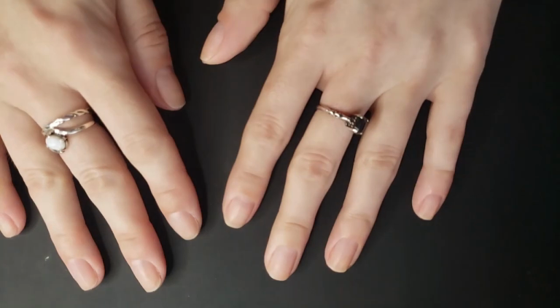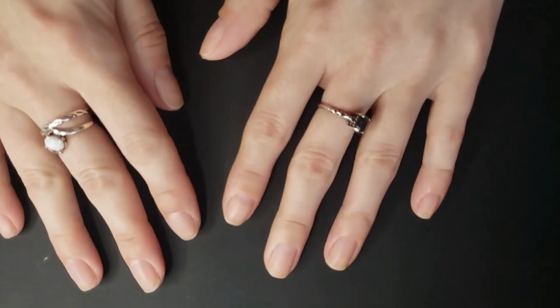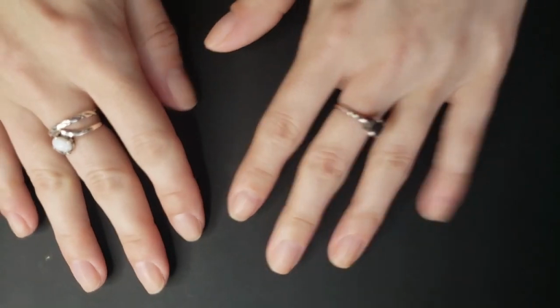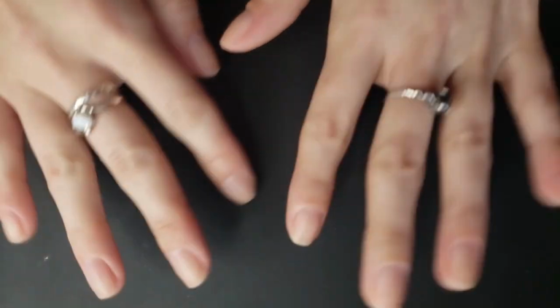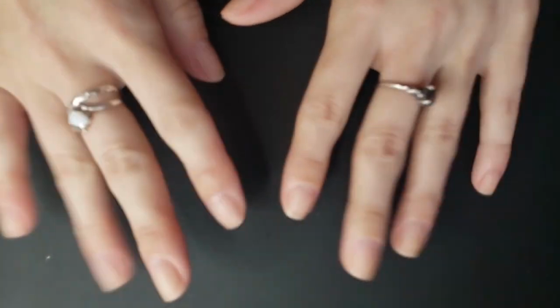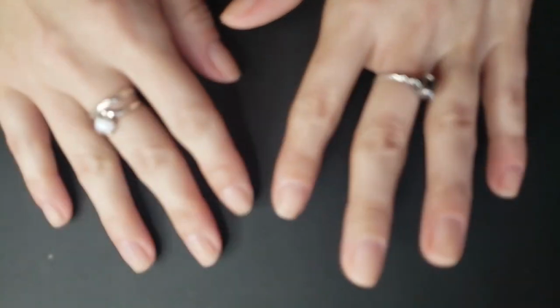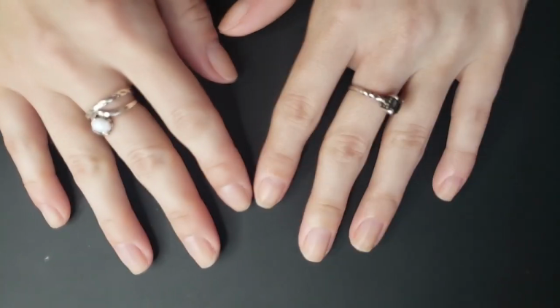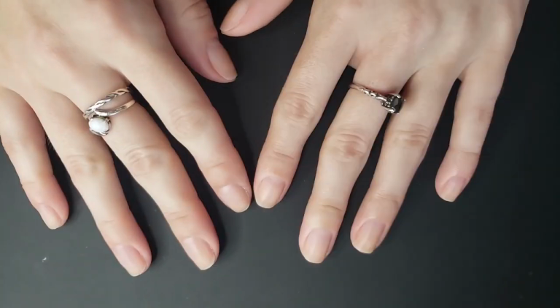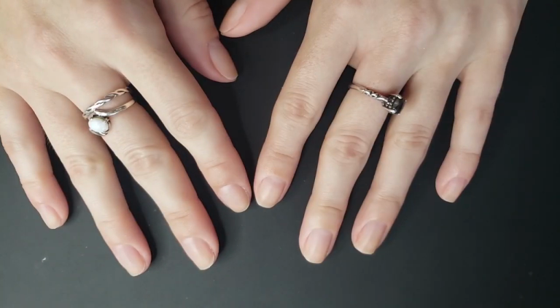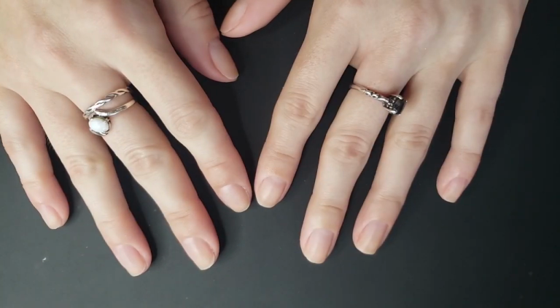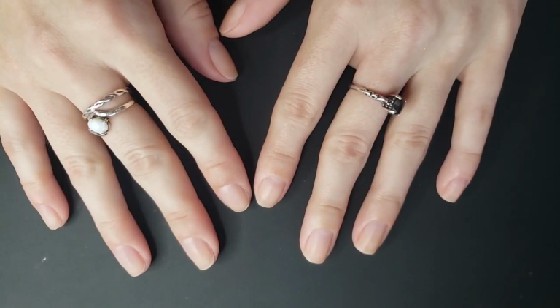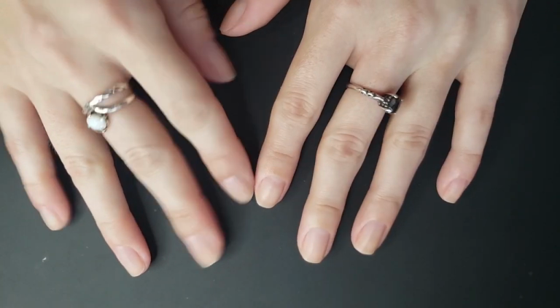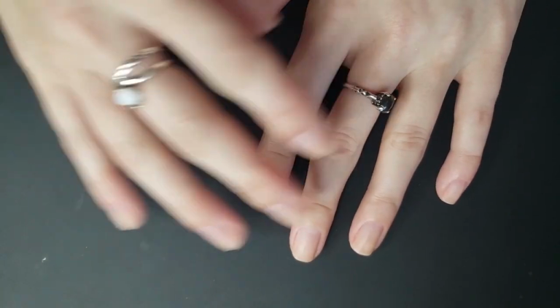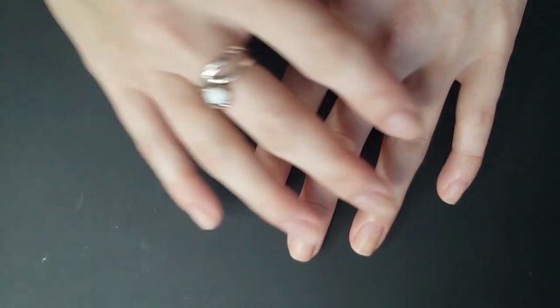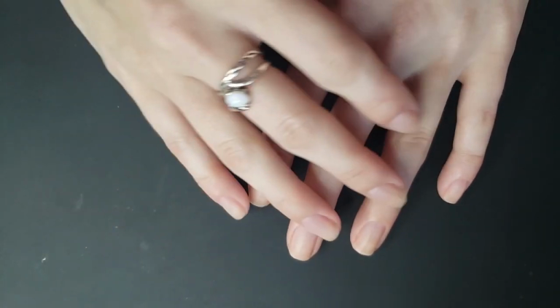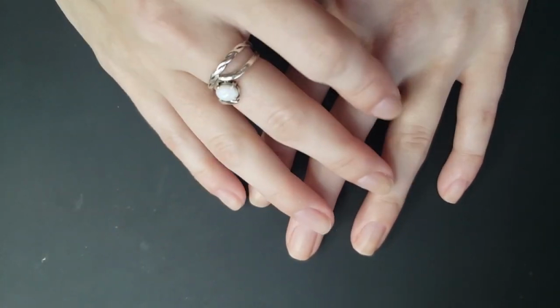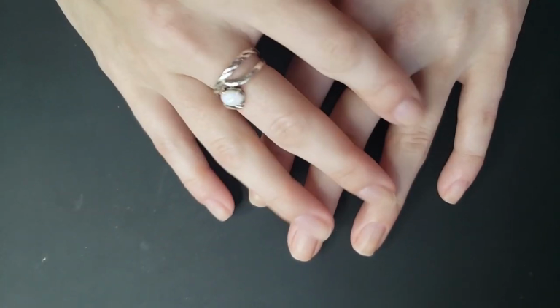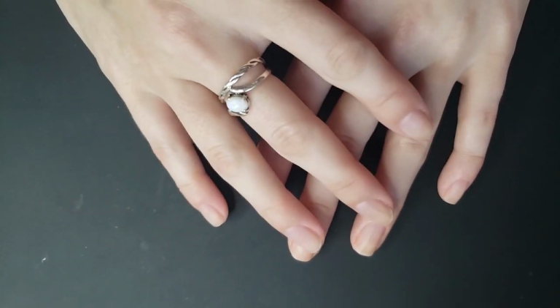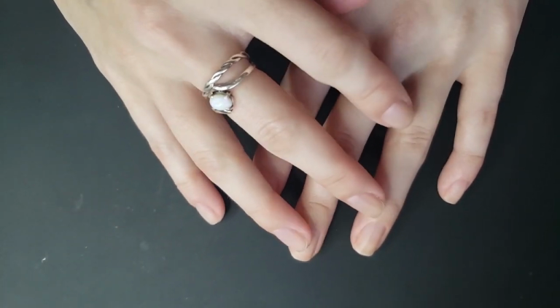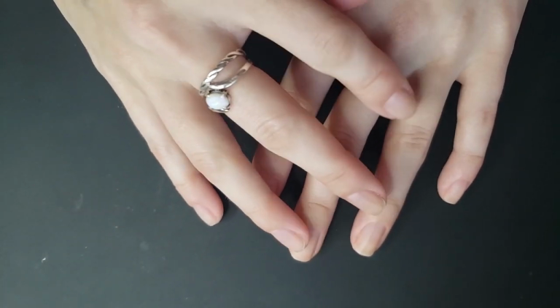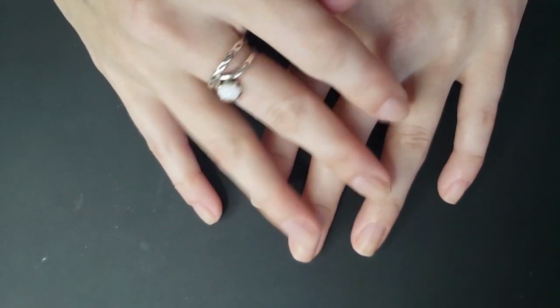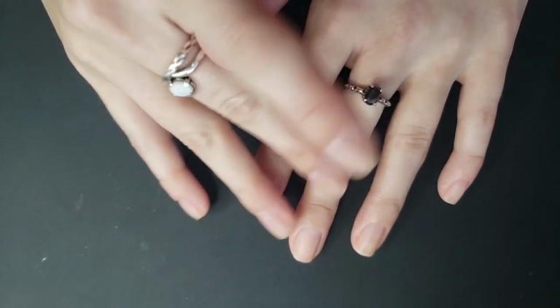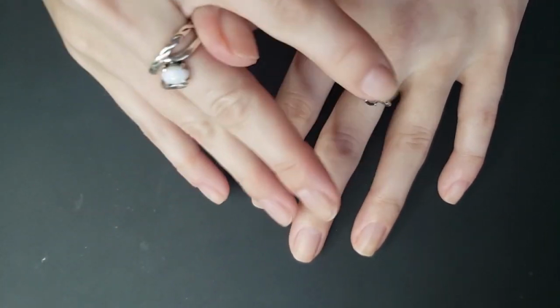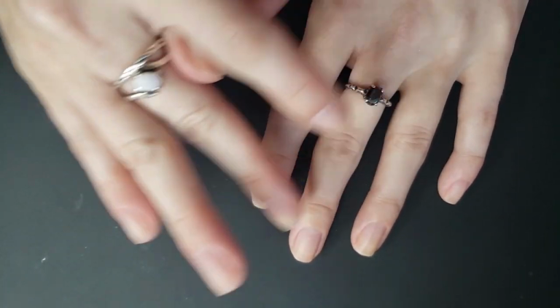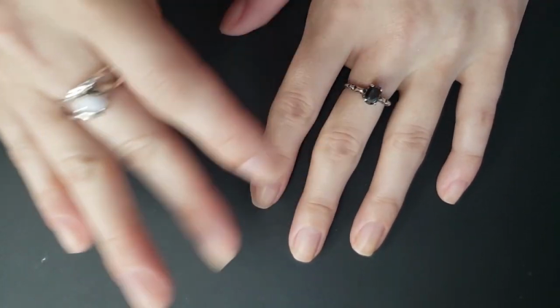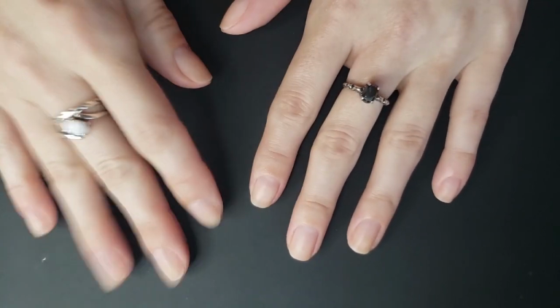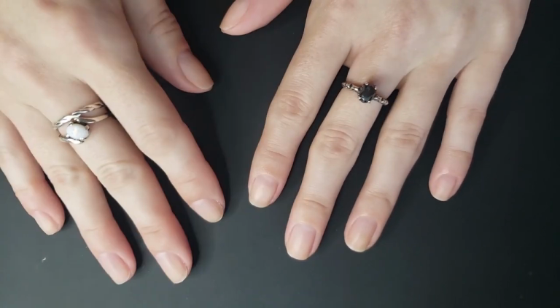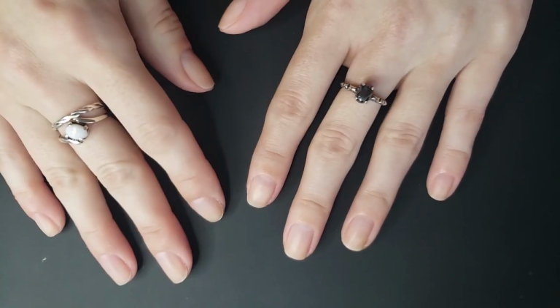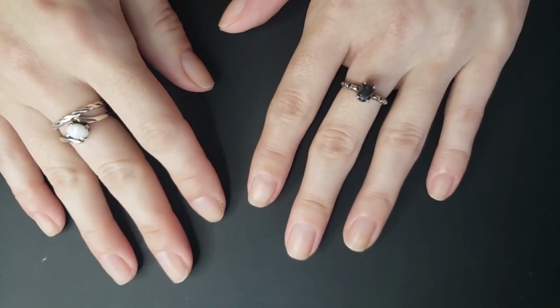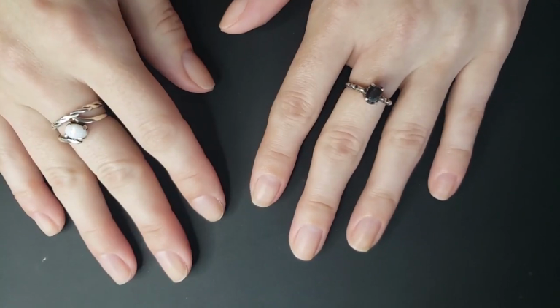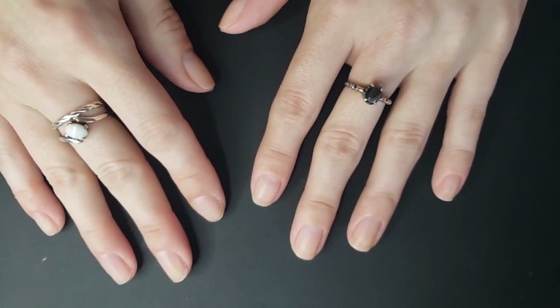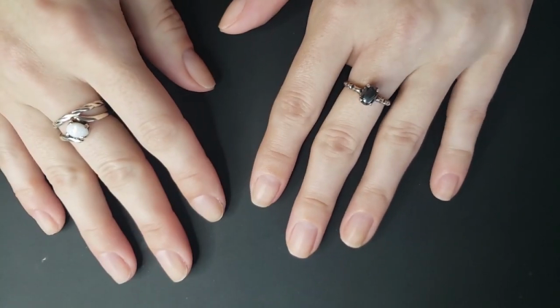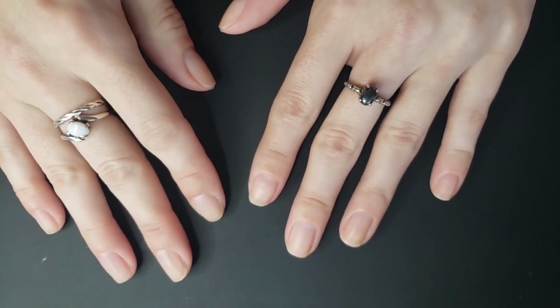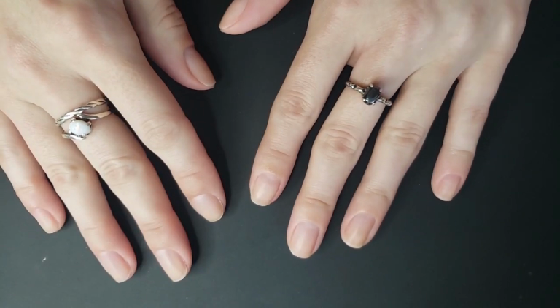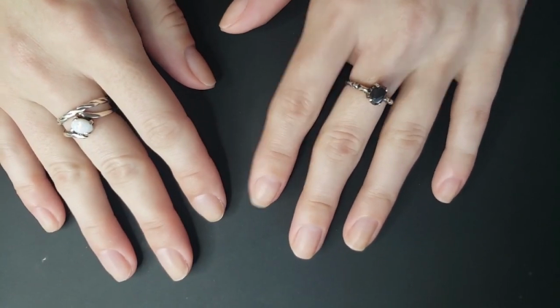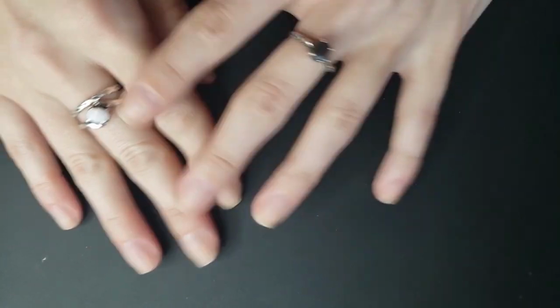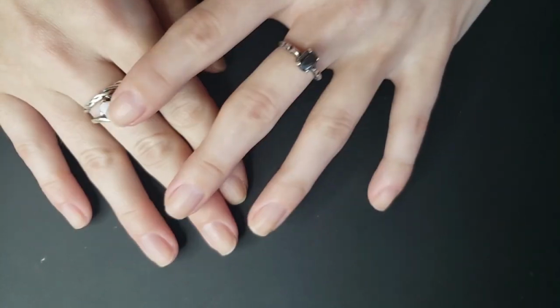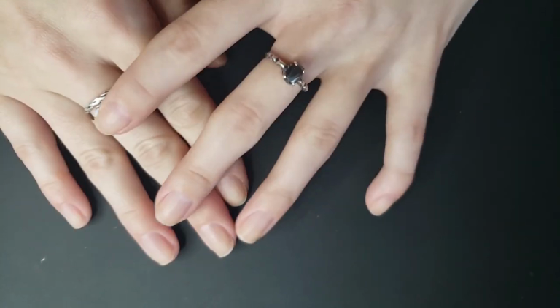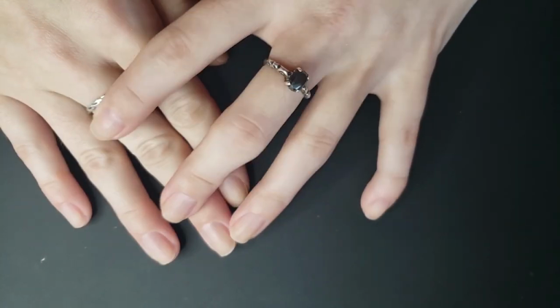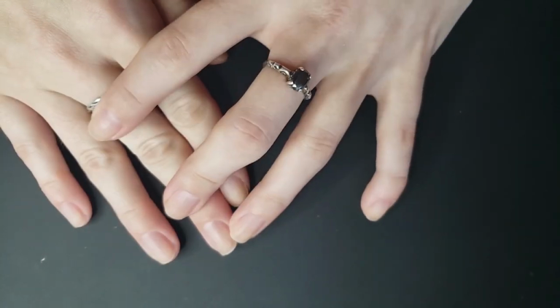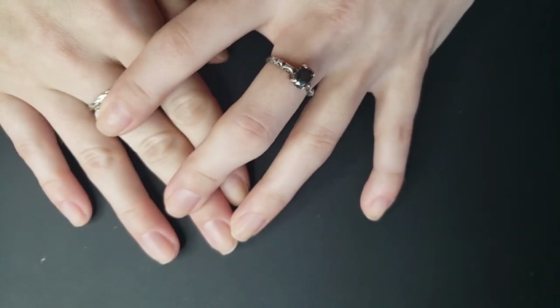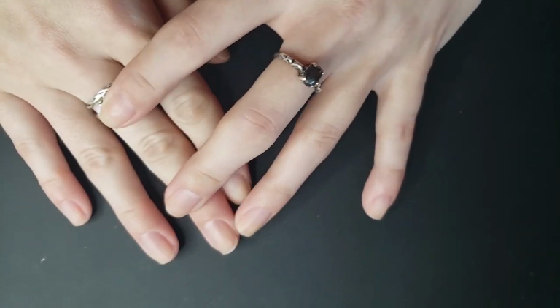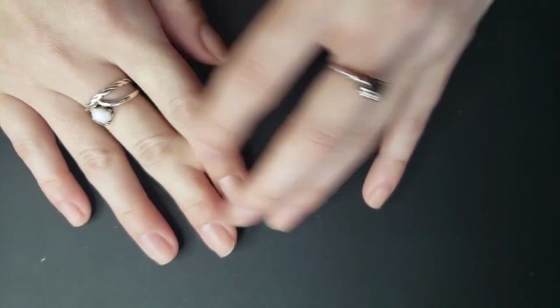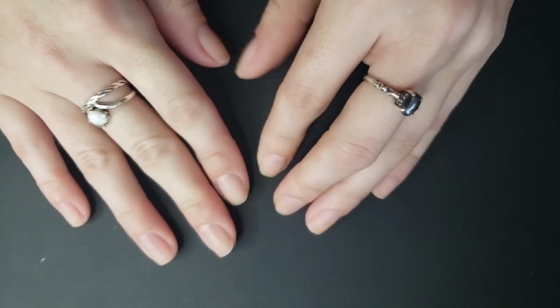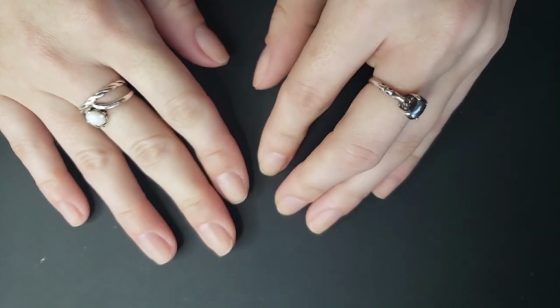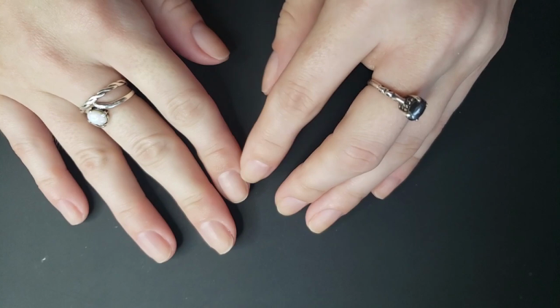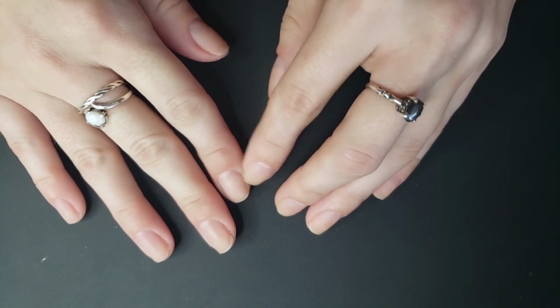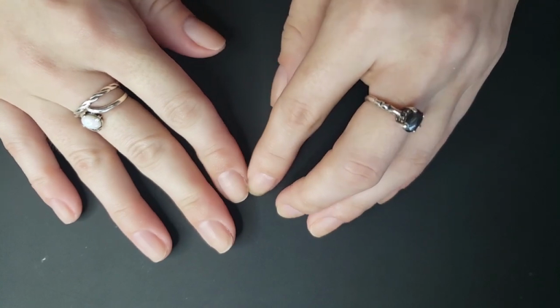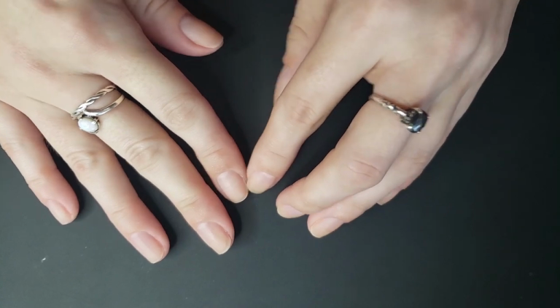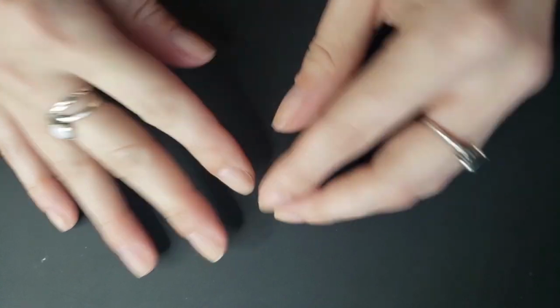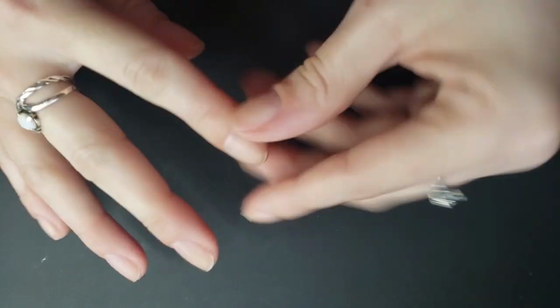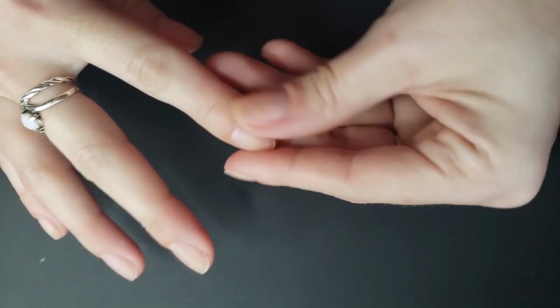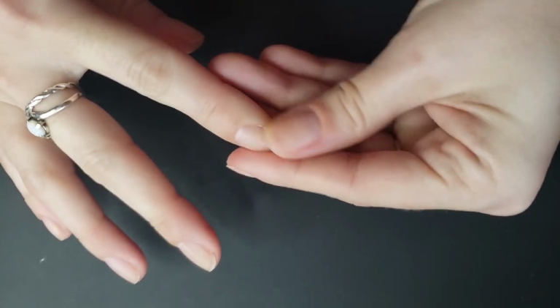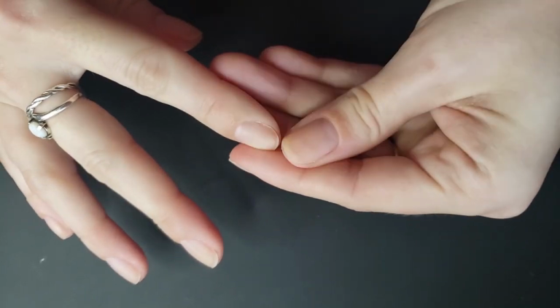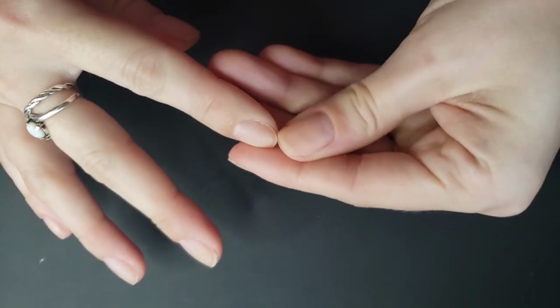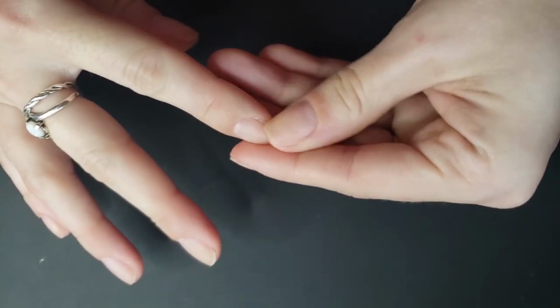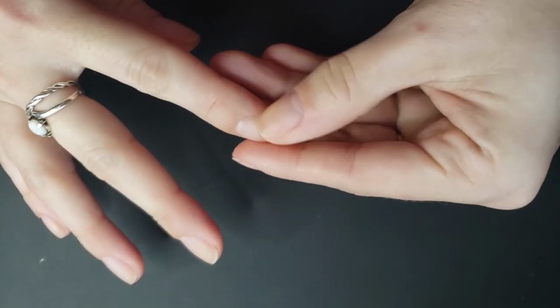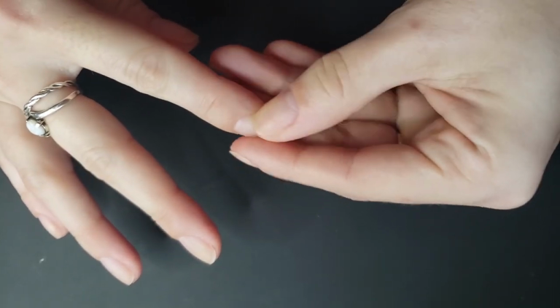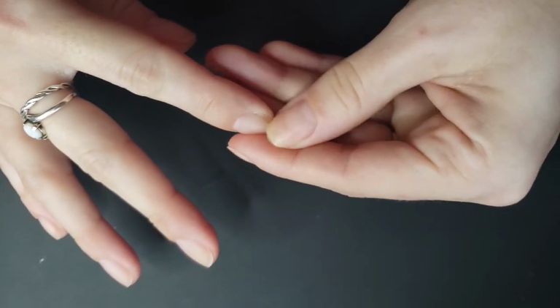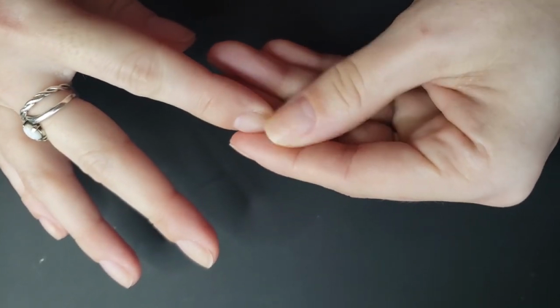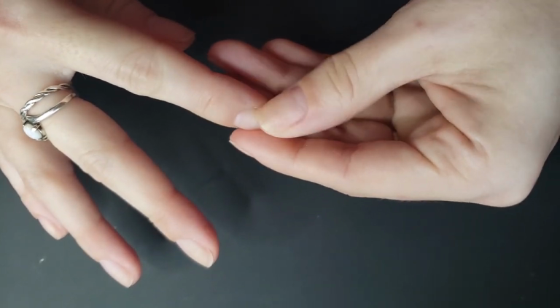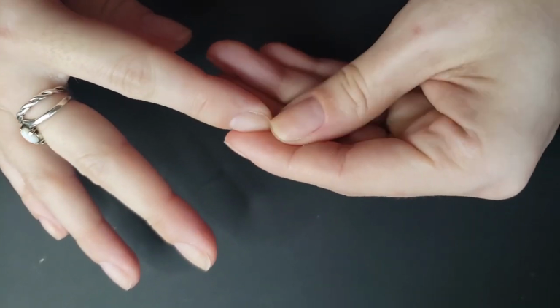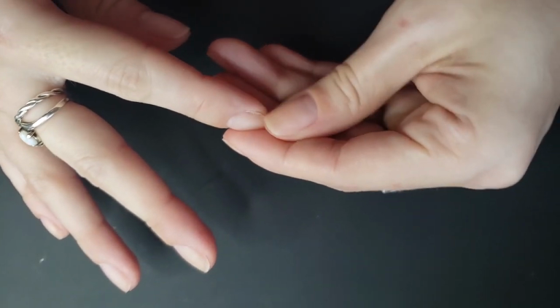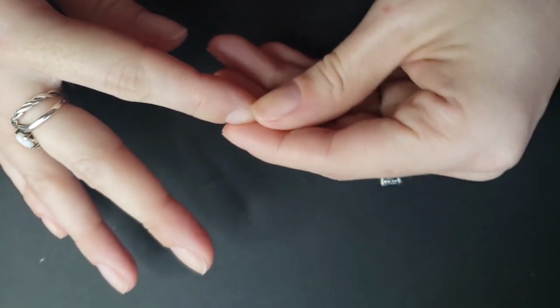Hello friends! Welcome back to another video. We are going to be doing a gel manicure today and I'm just going to show you how I do my gel manis.